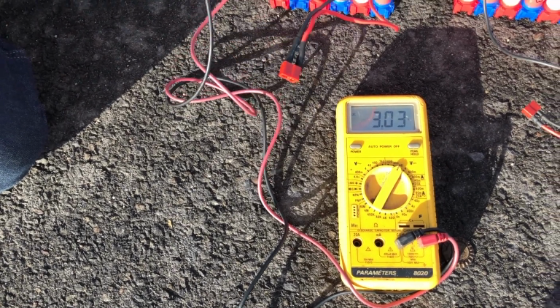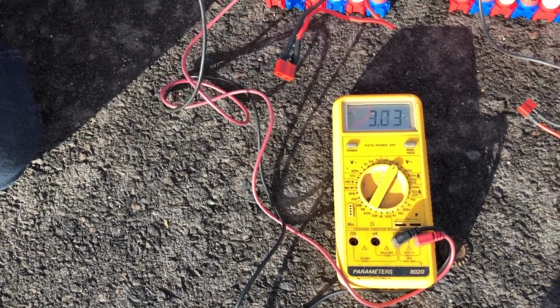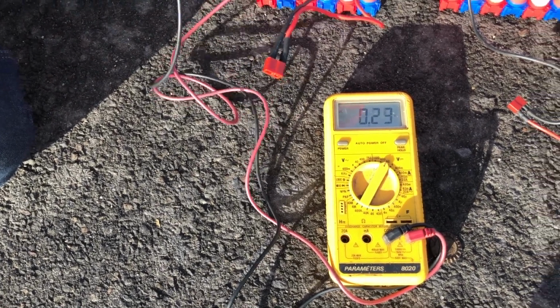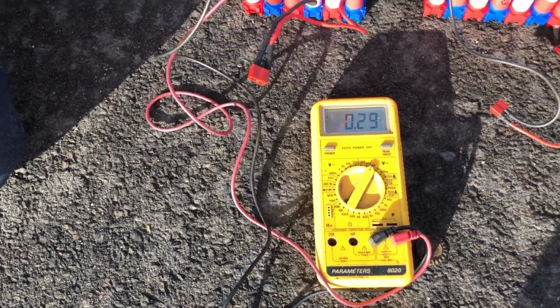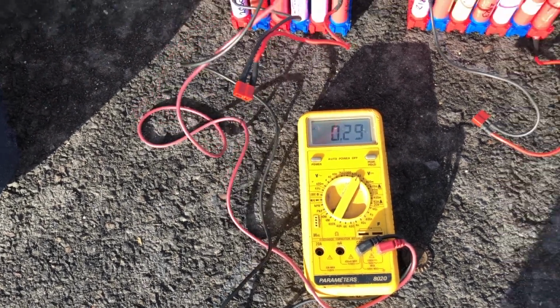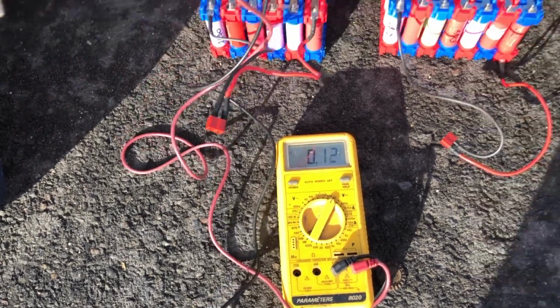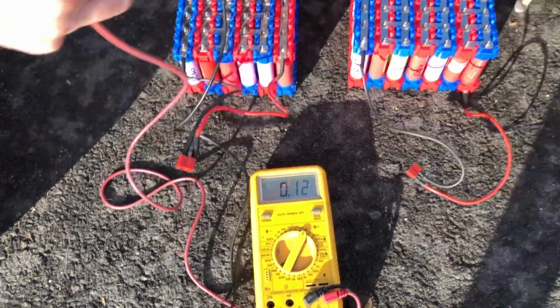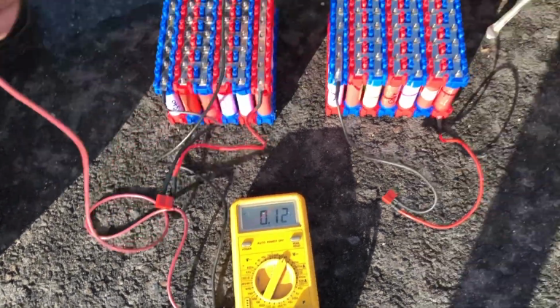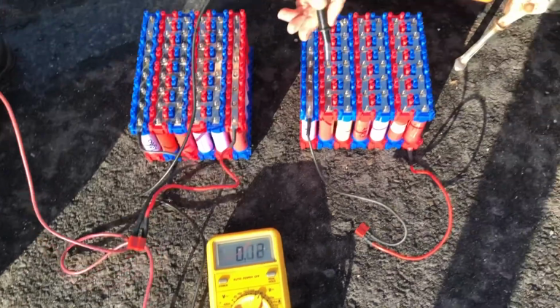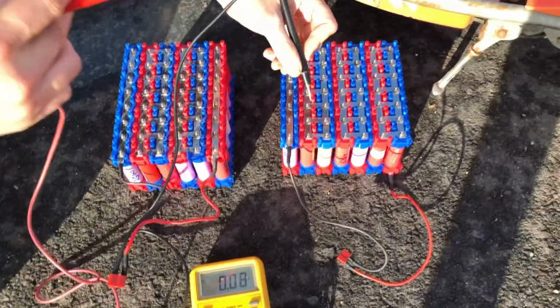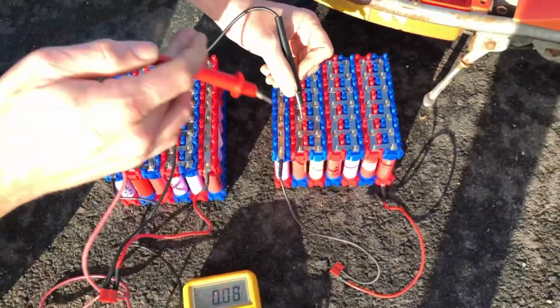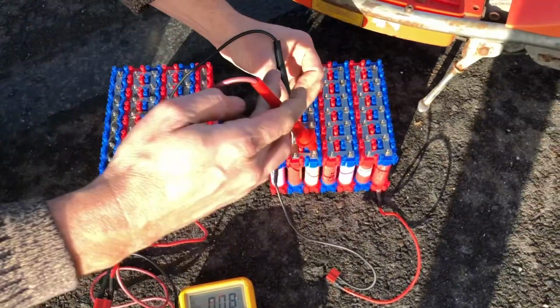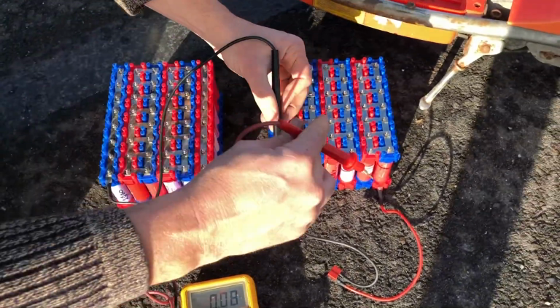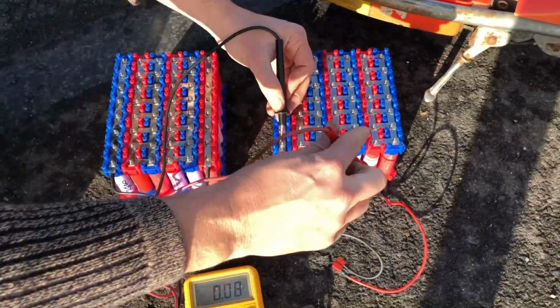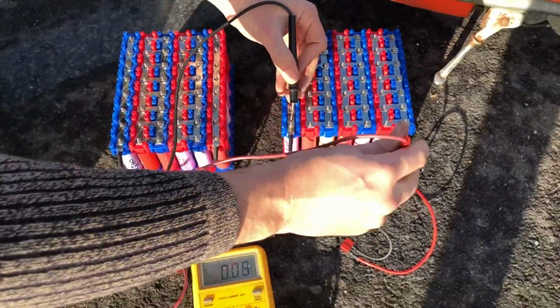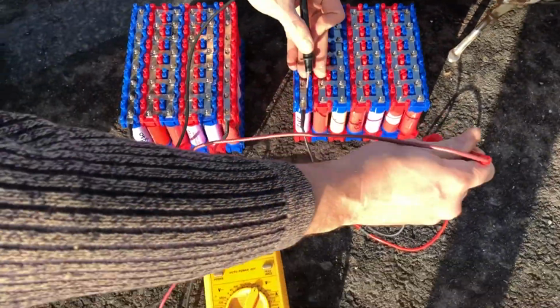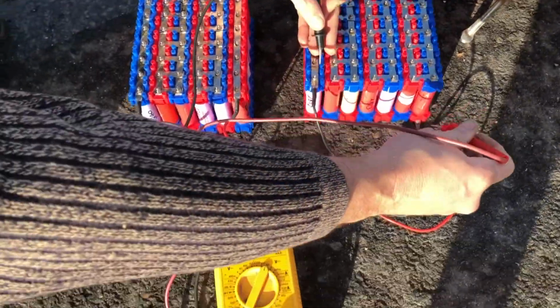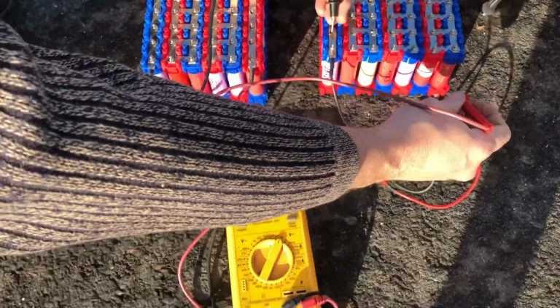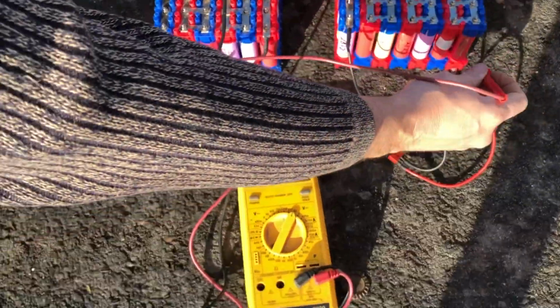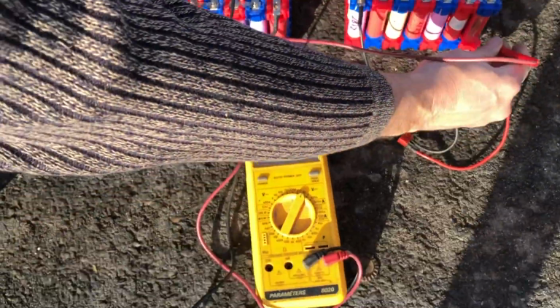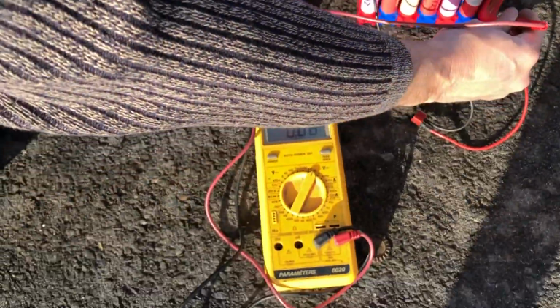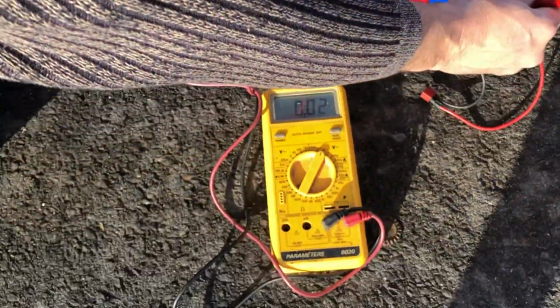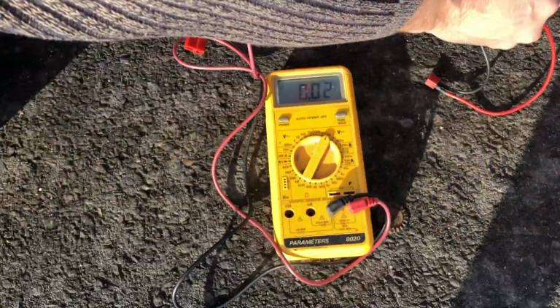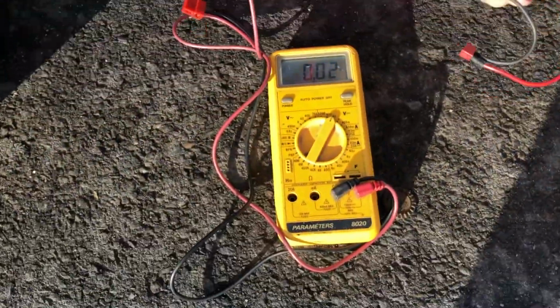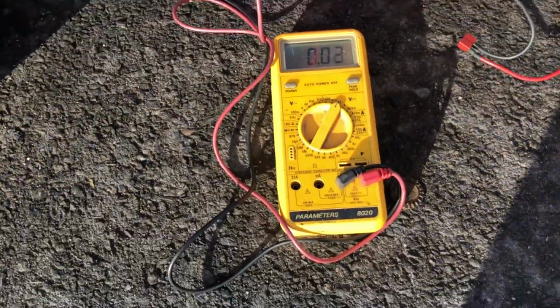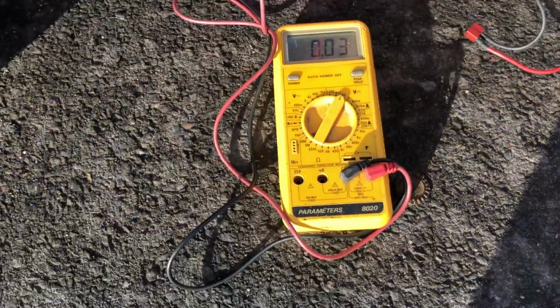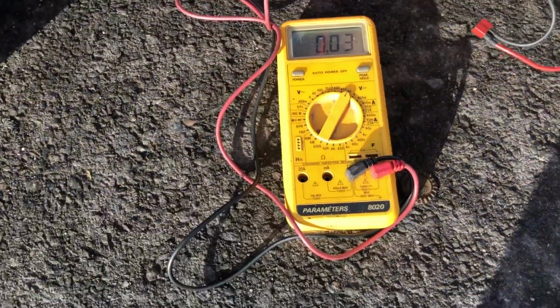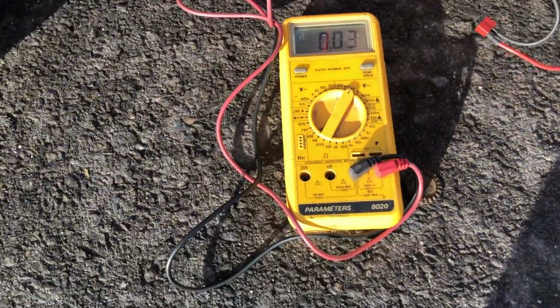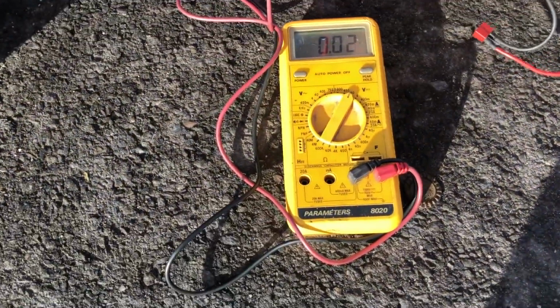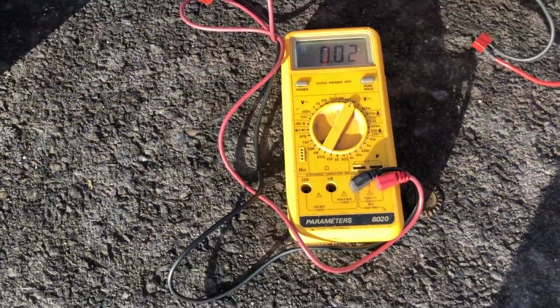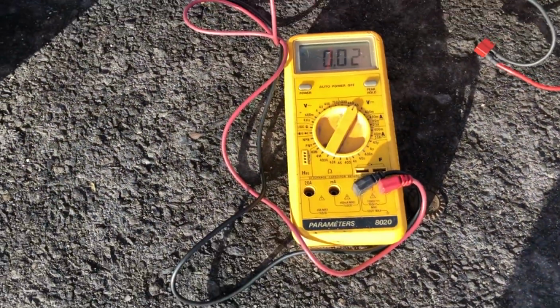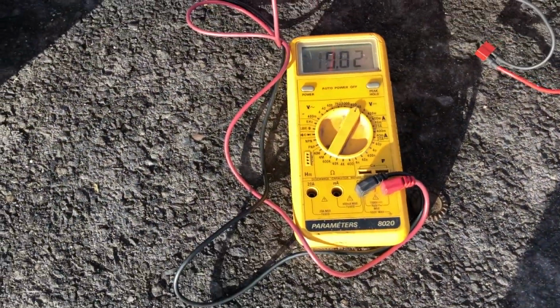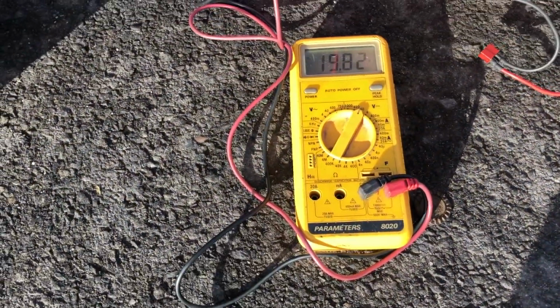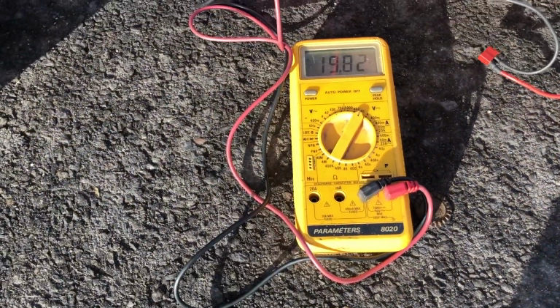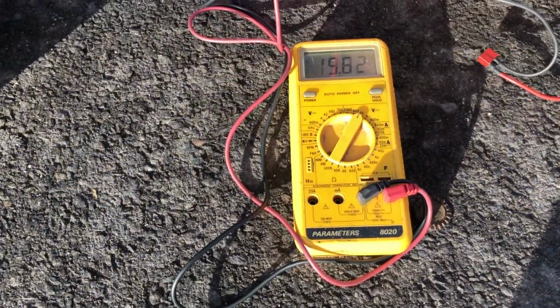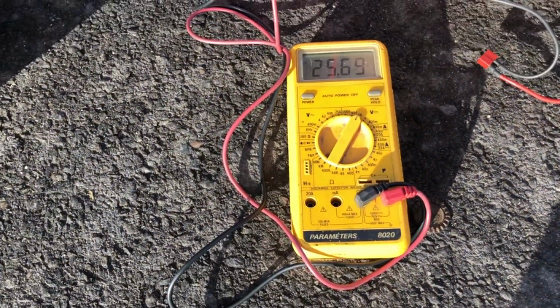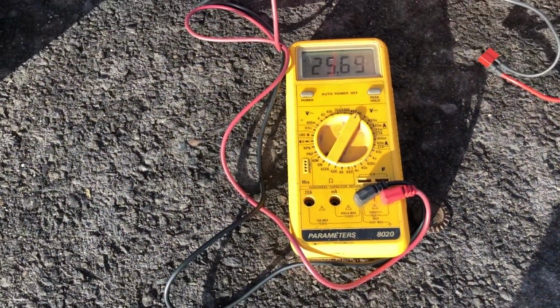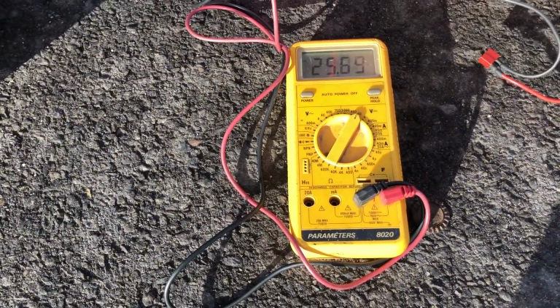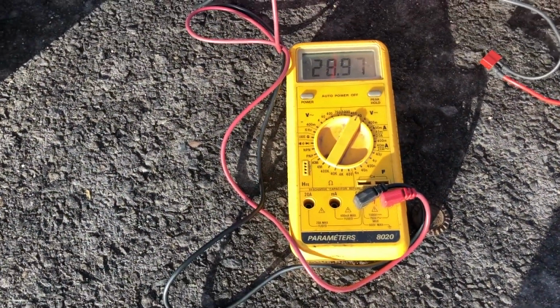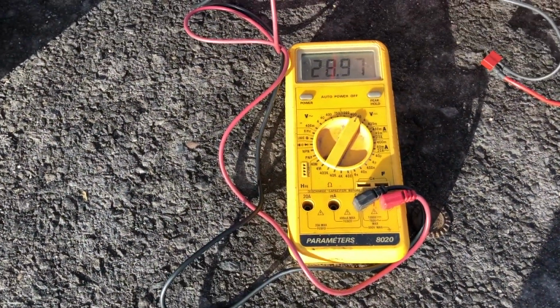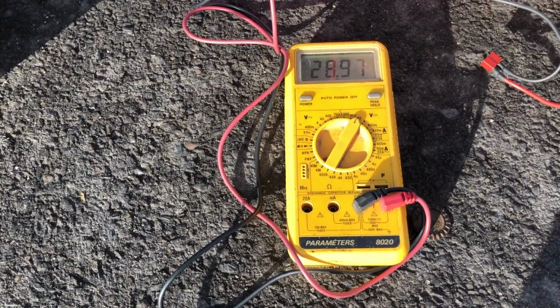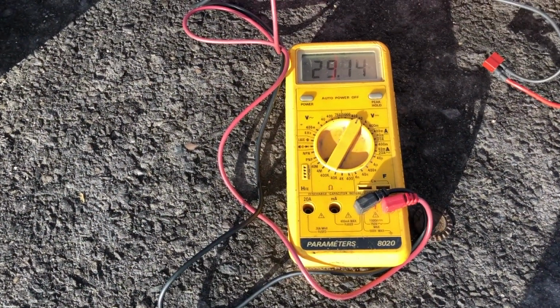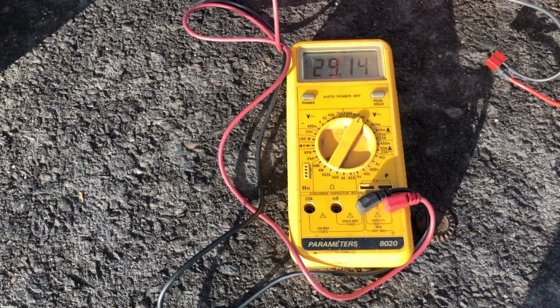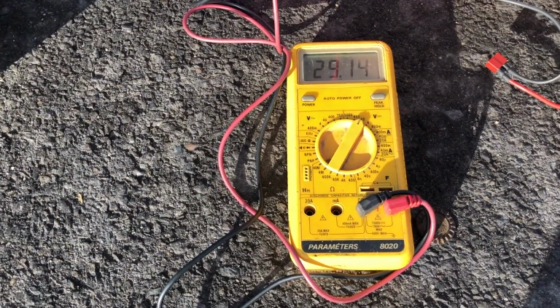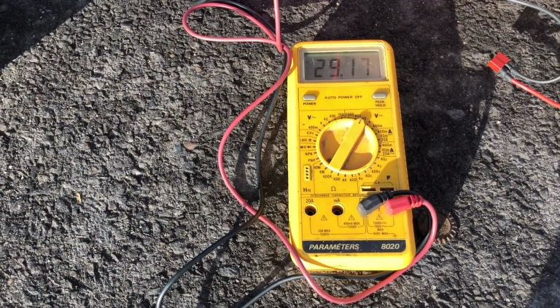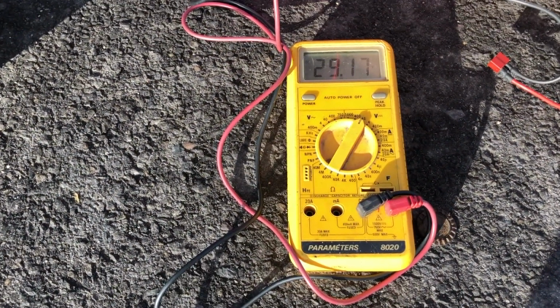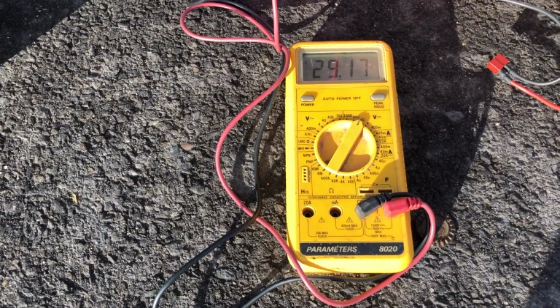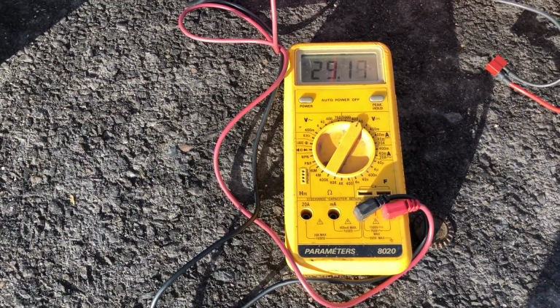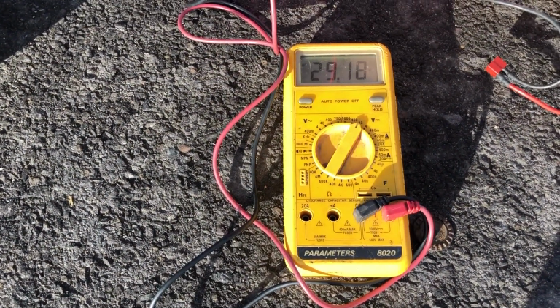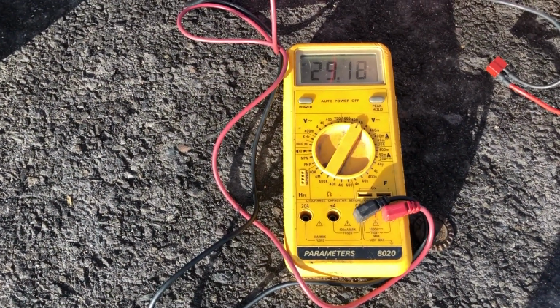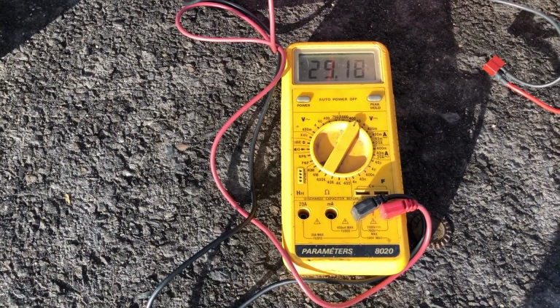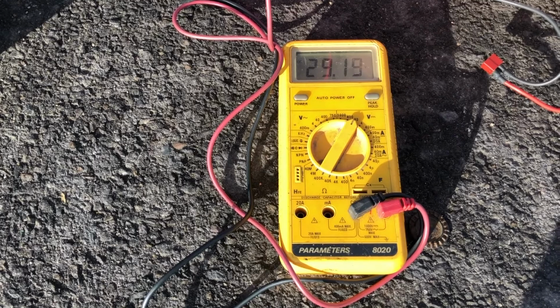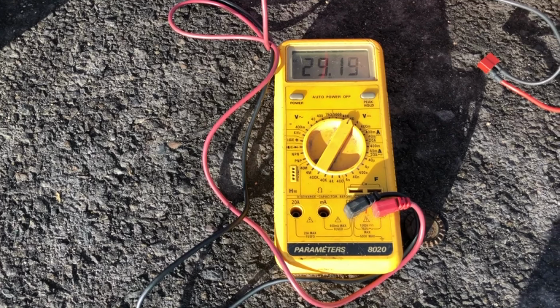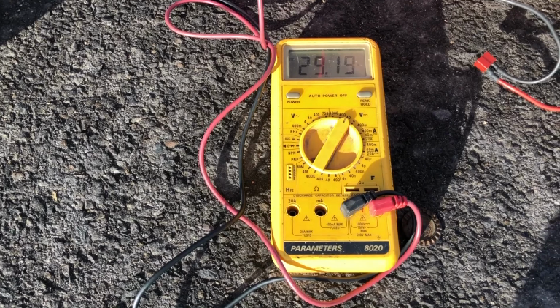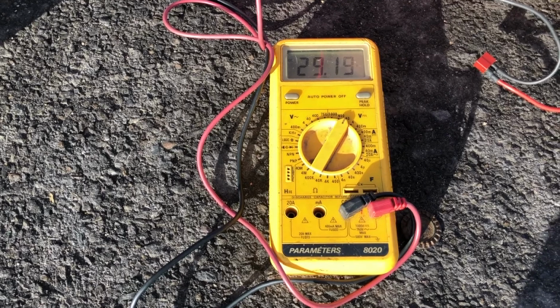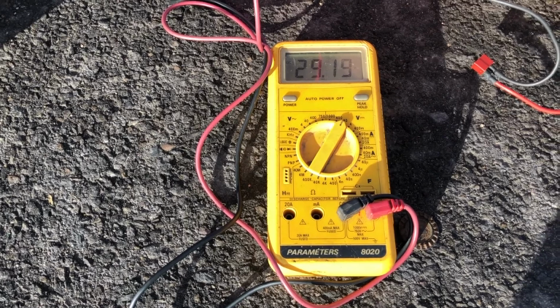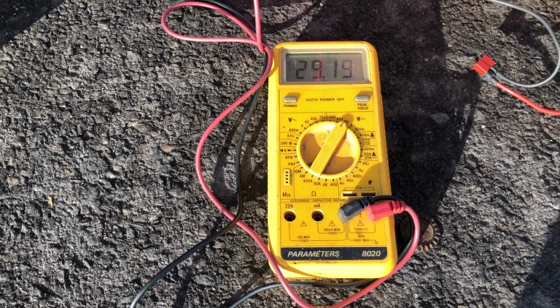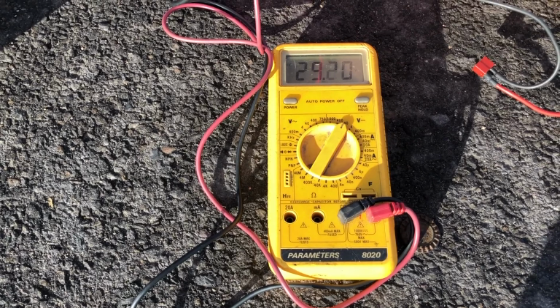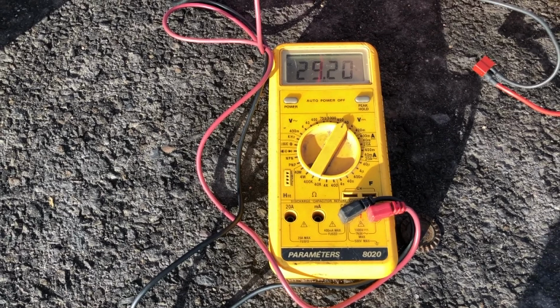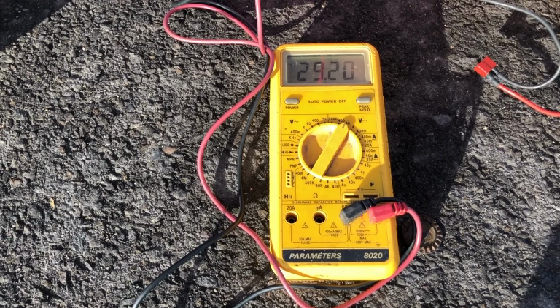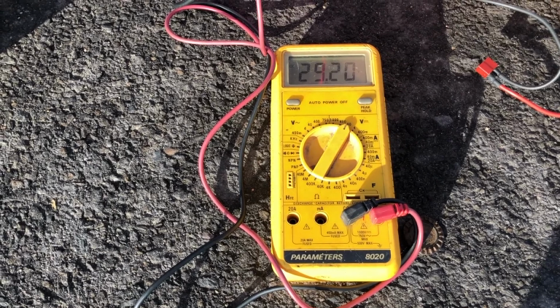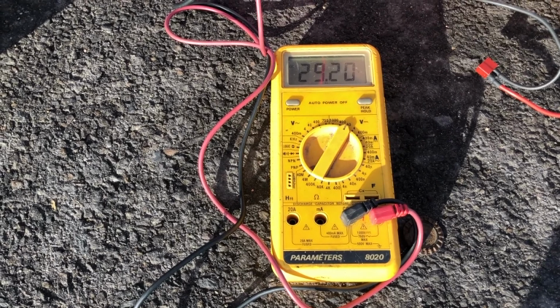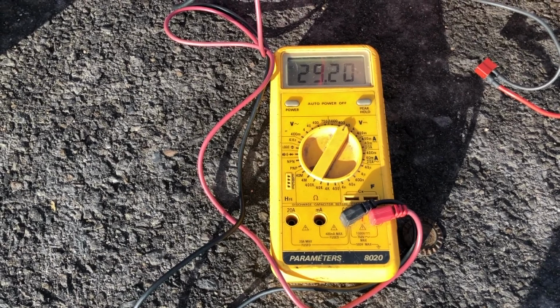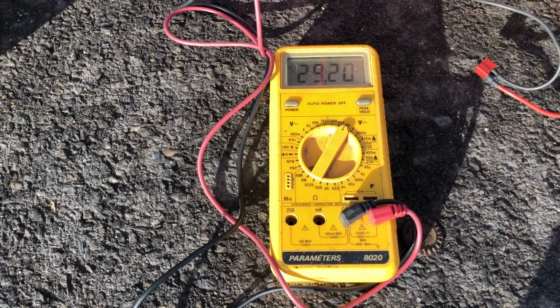And then on the 7S pack we have just under 29.2 volts — basically 29.2 volts.